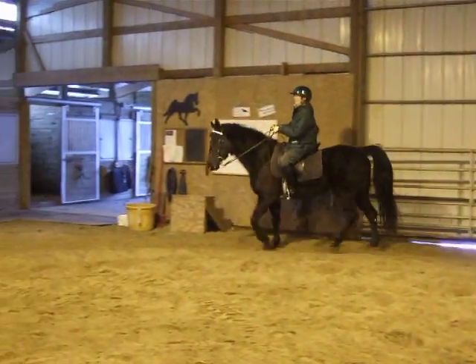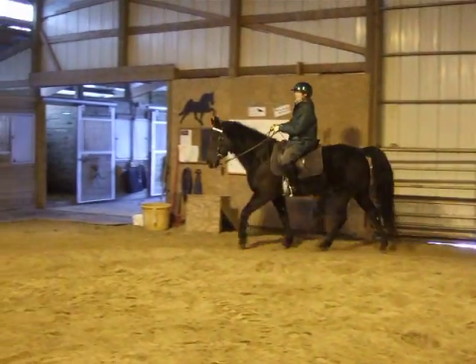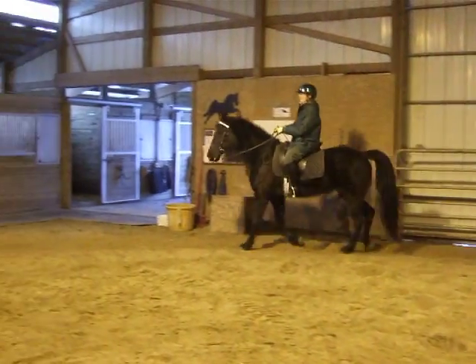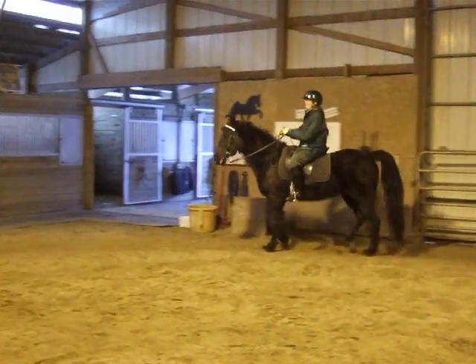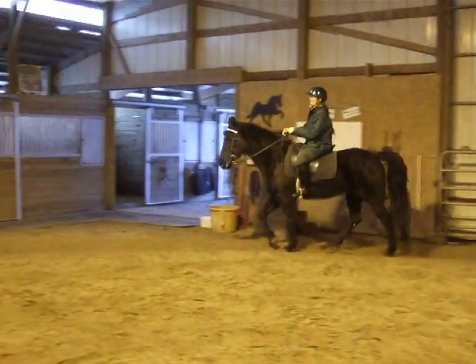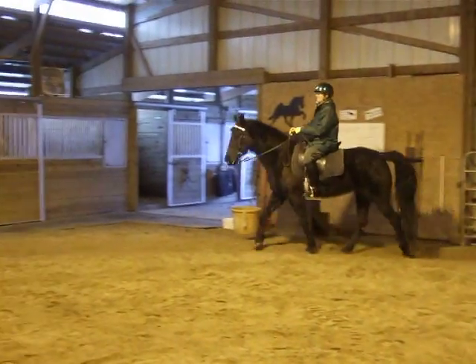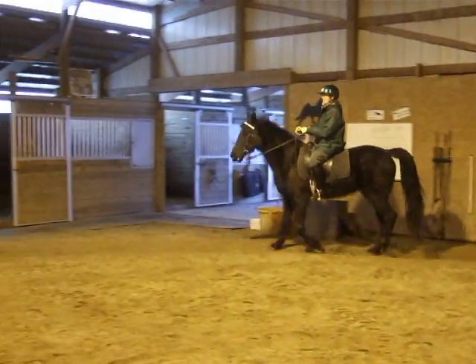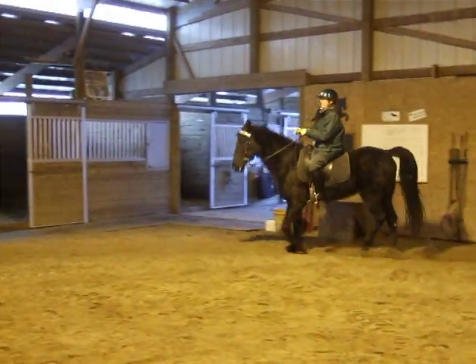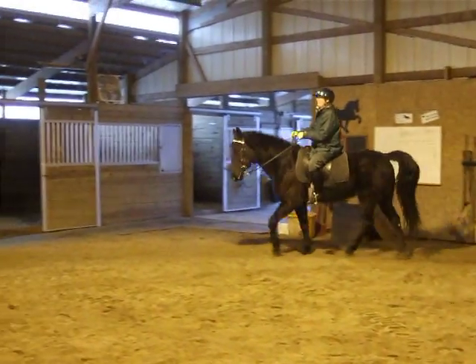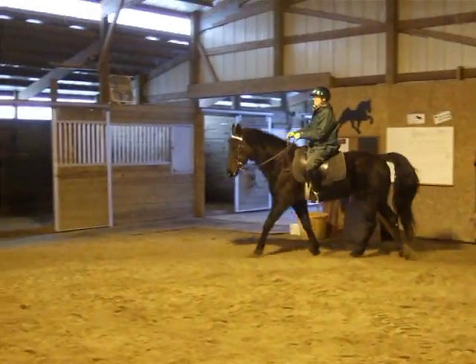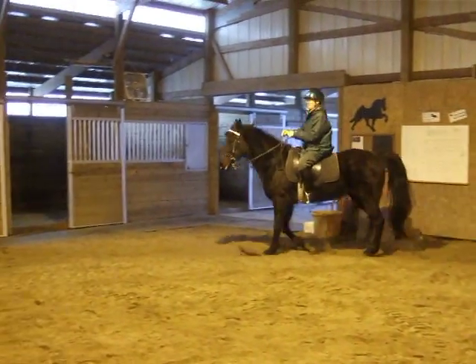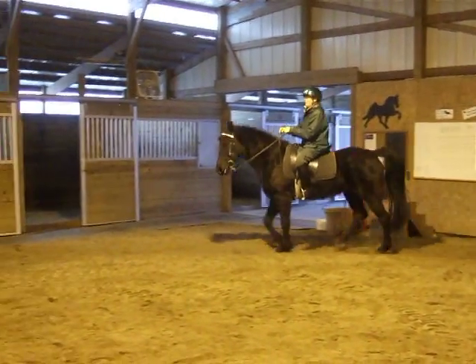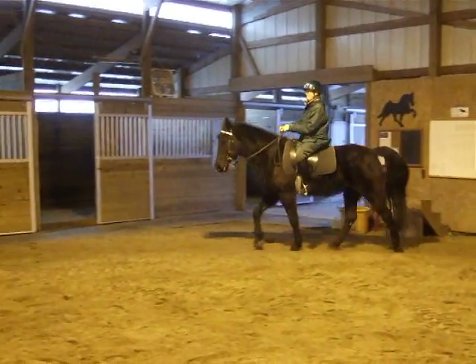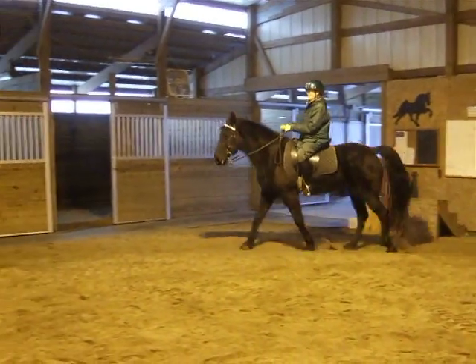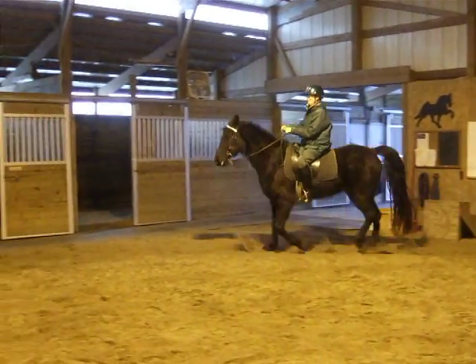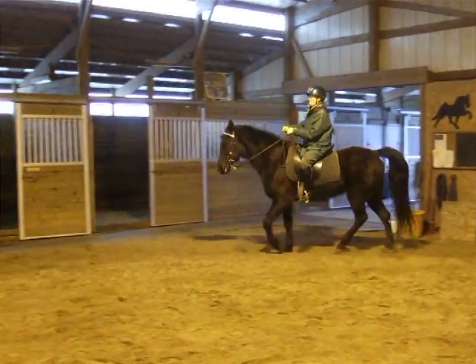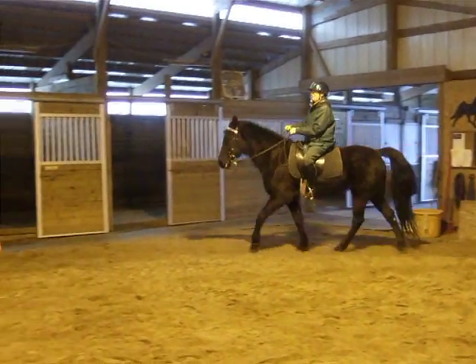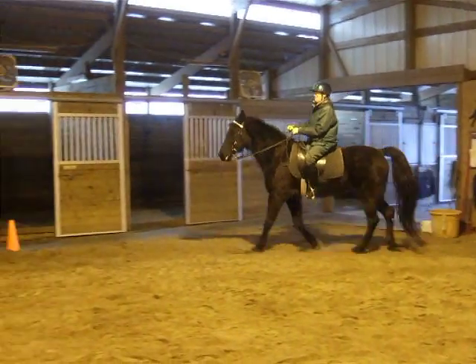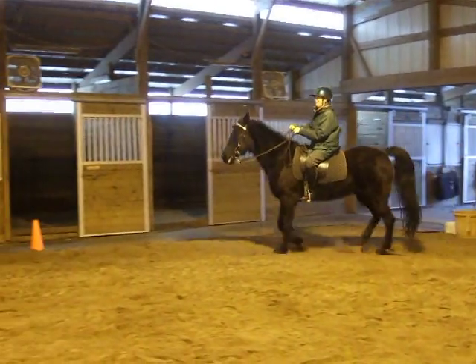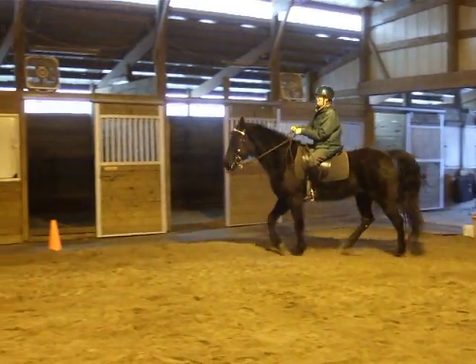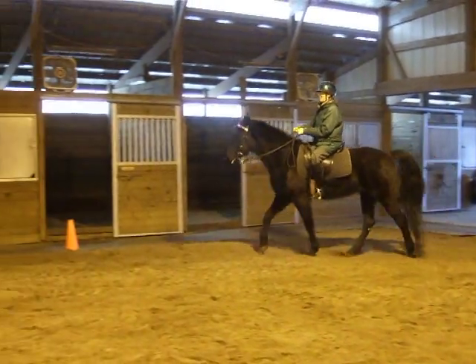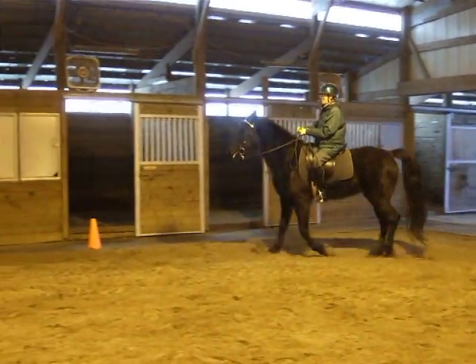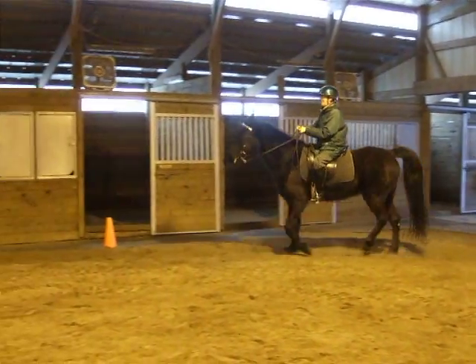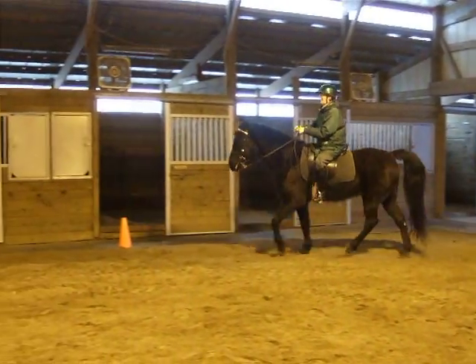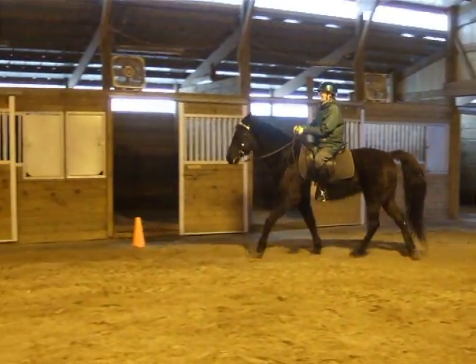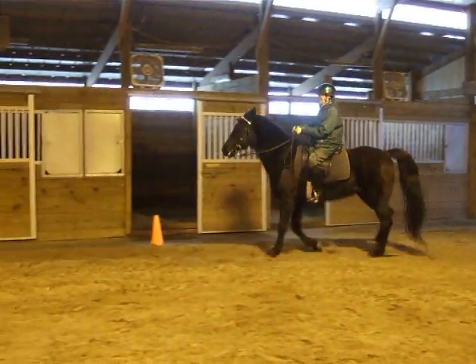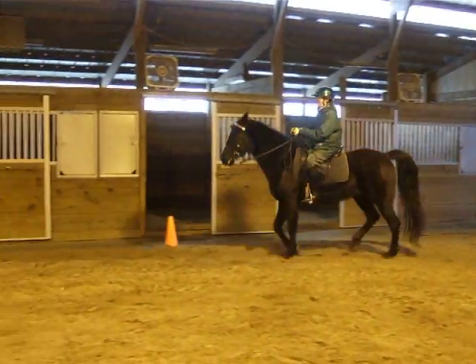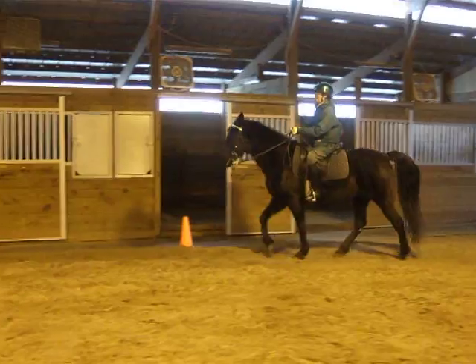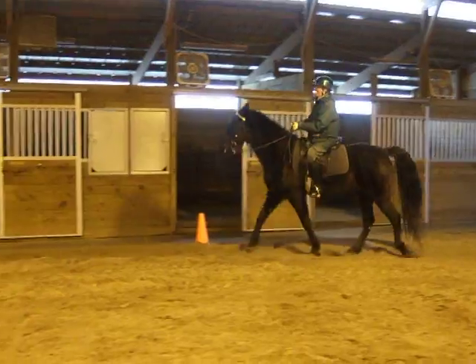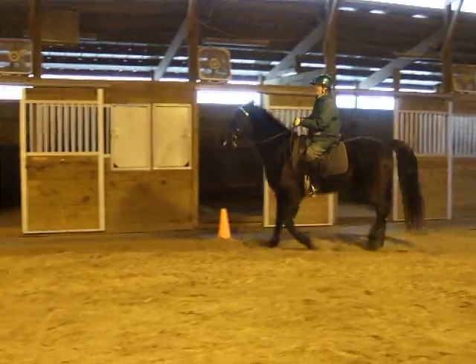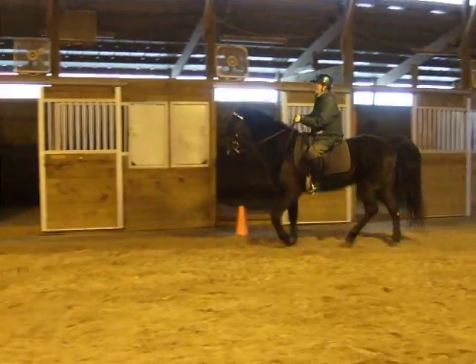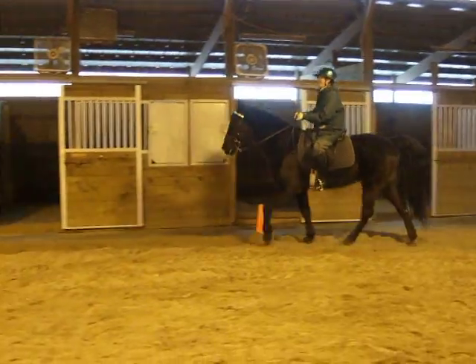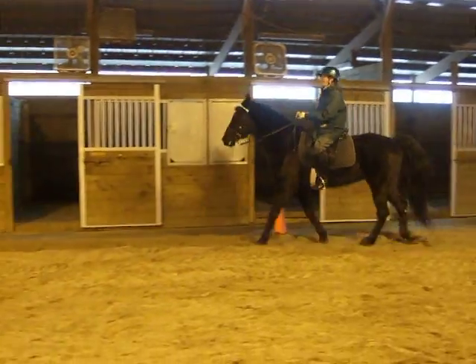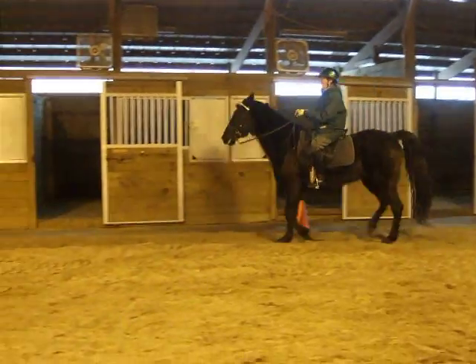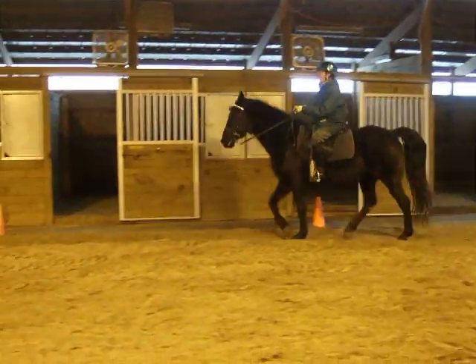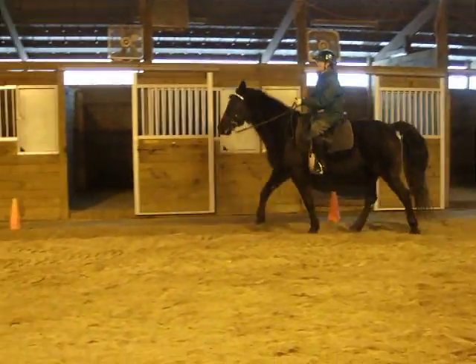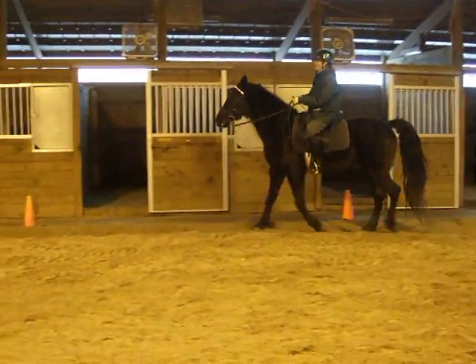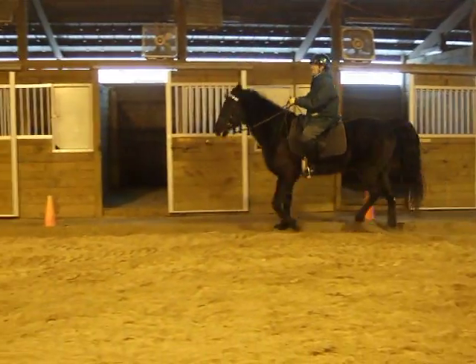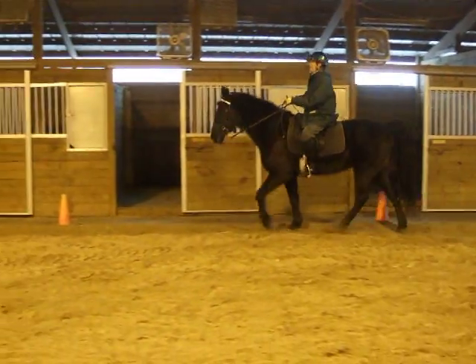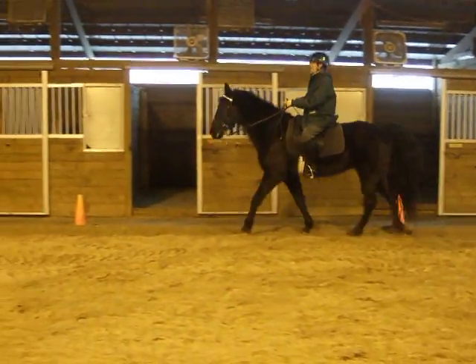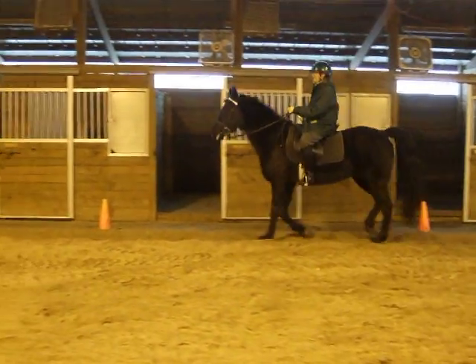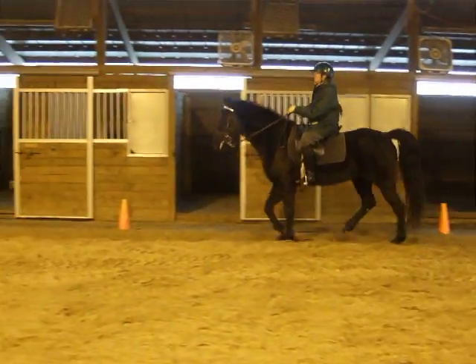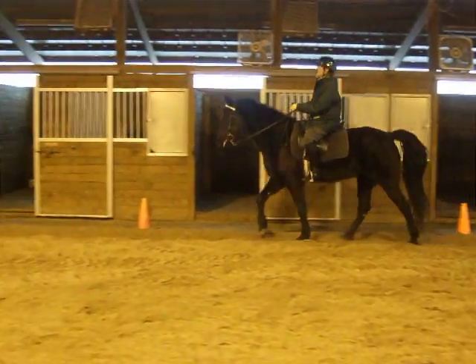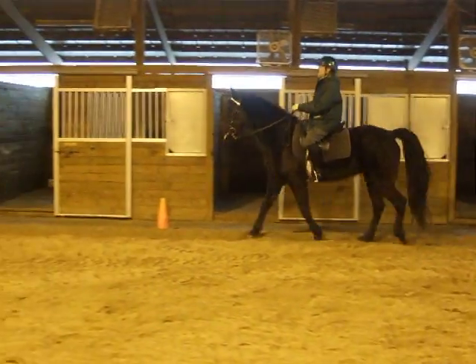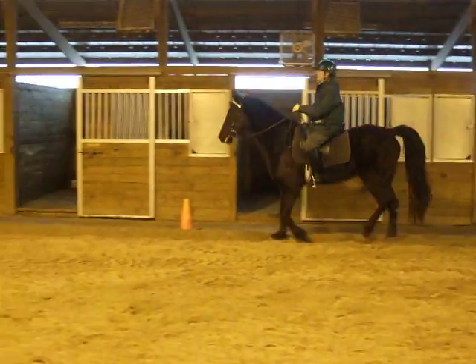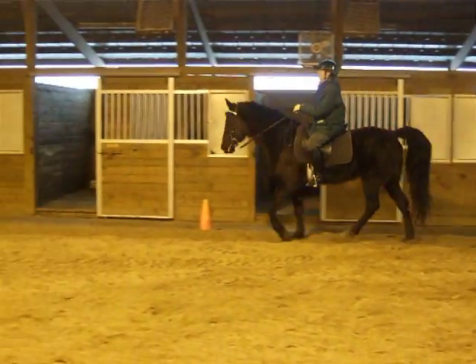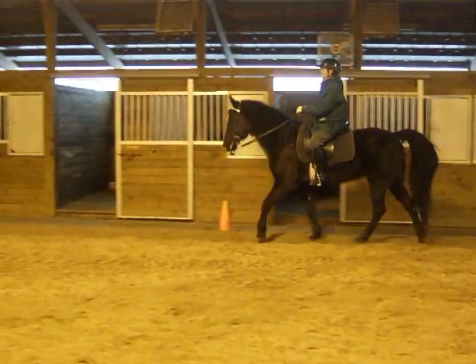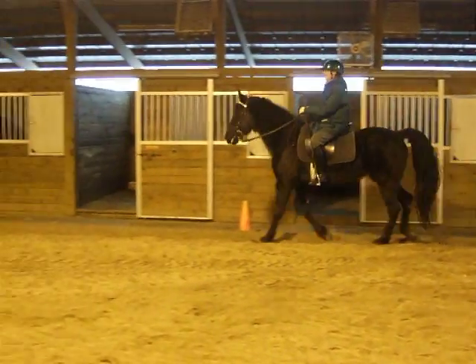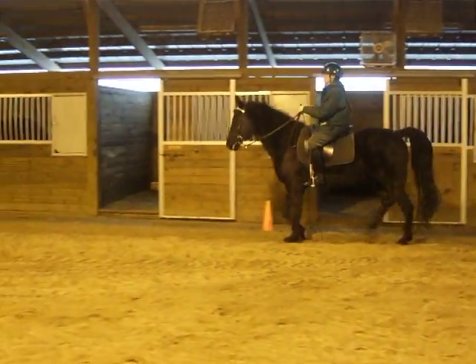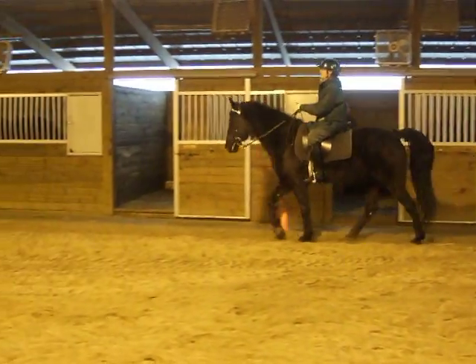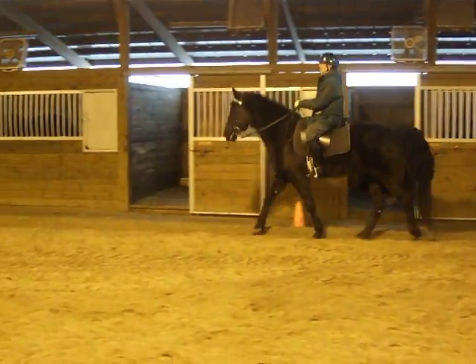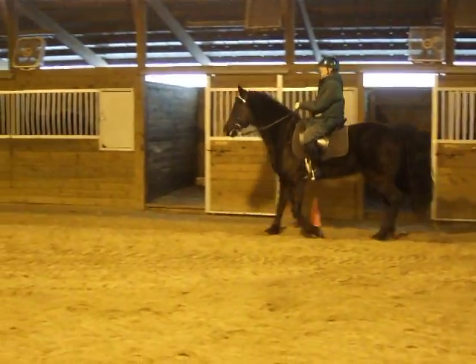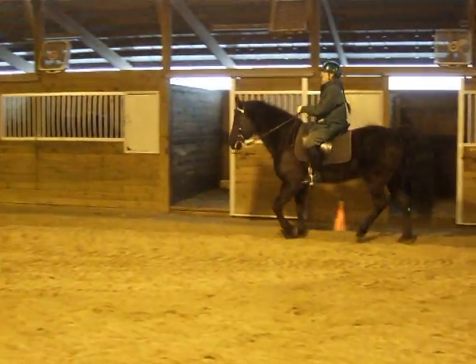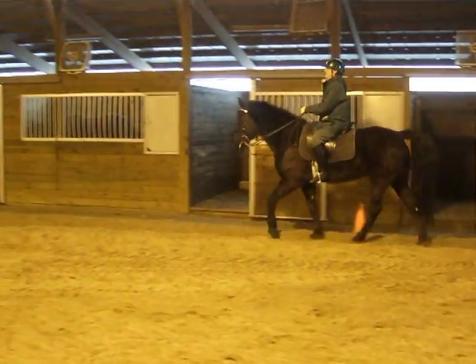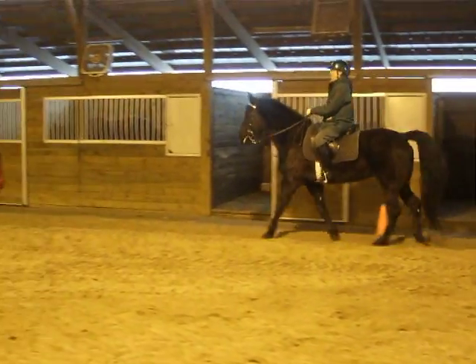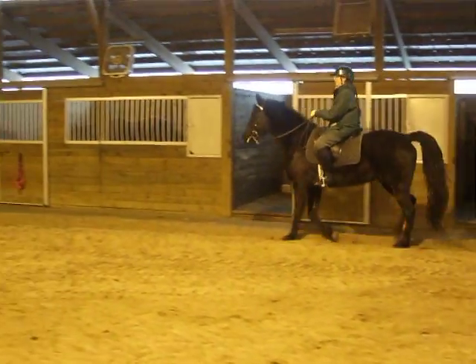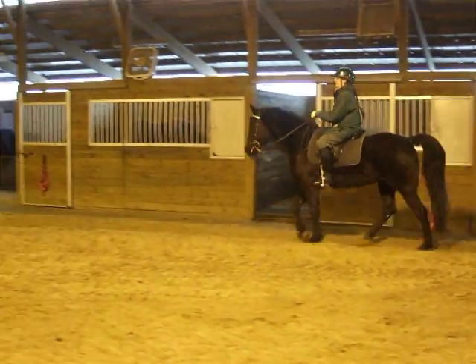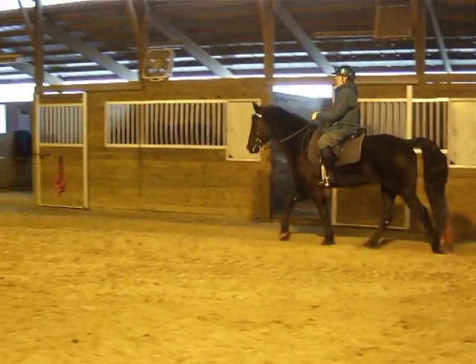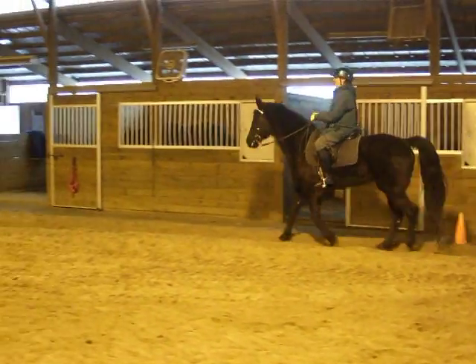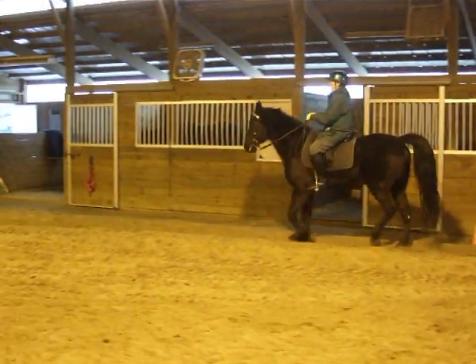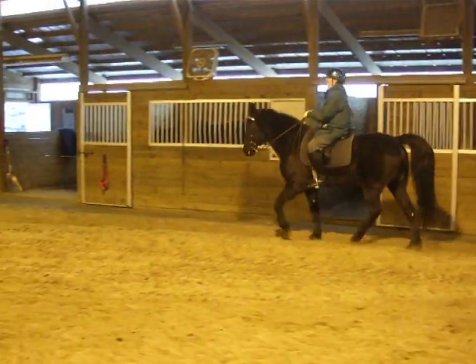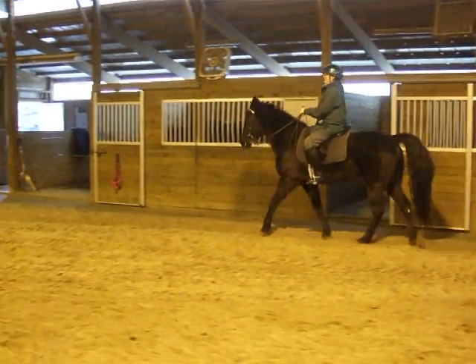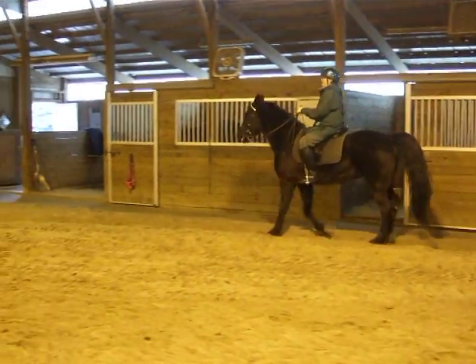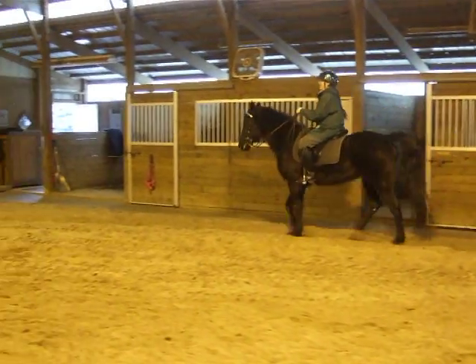If she gets bouncy, you're just going to bump her back and tell her, hey, walk. This is good. This is good for me. Looks very nice.